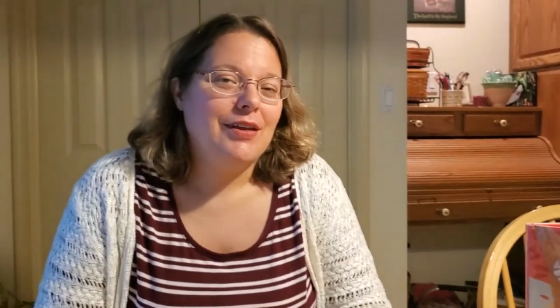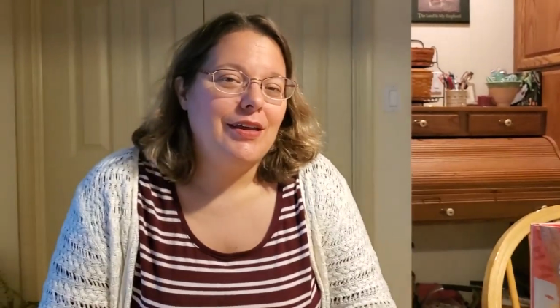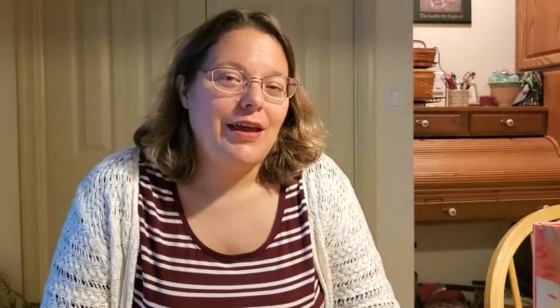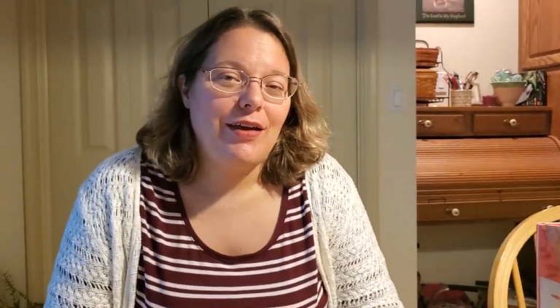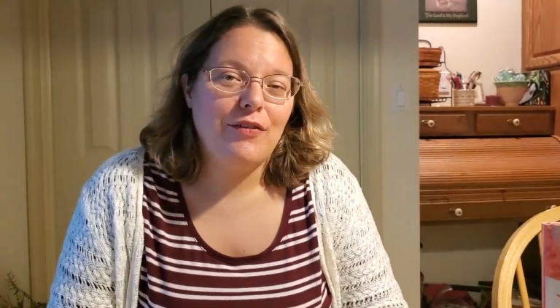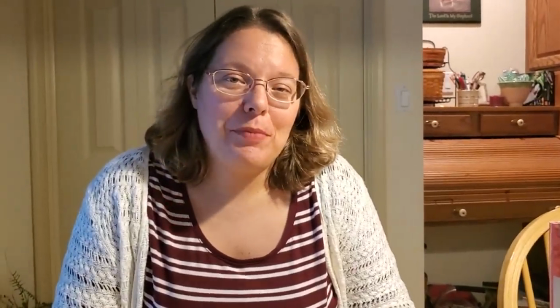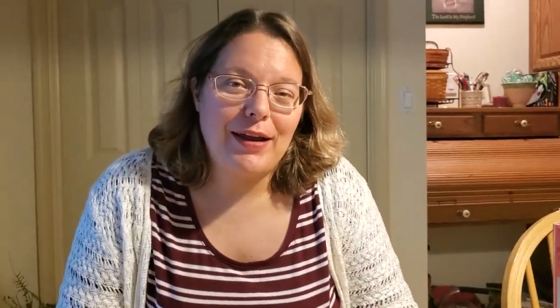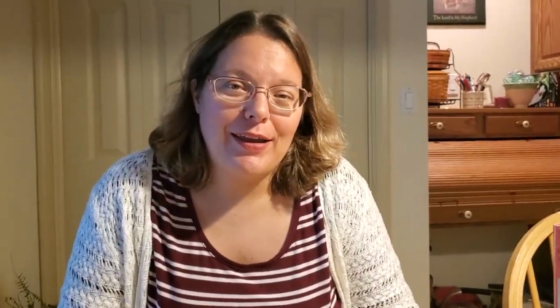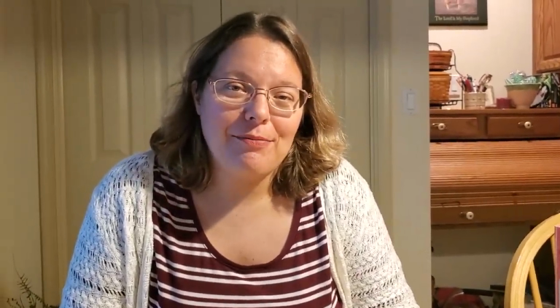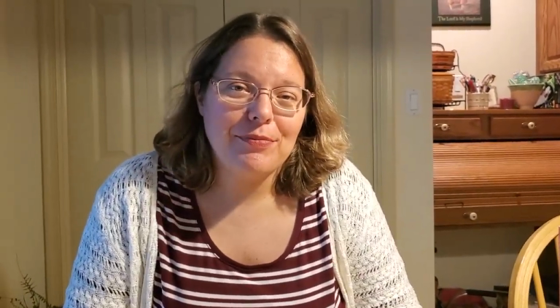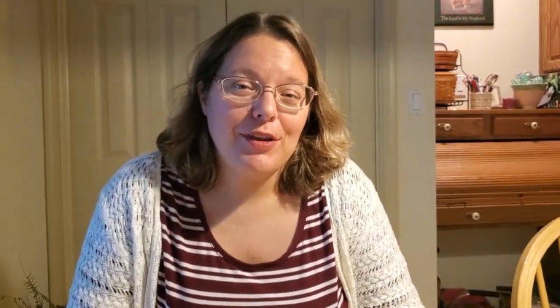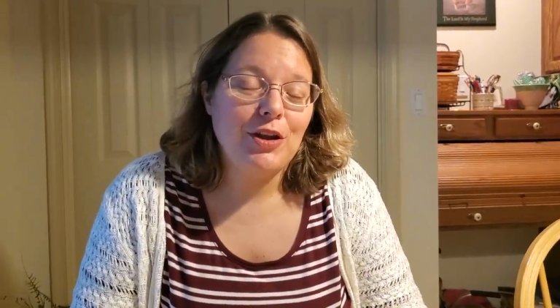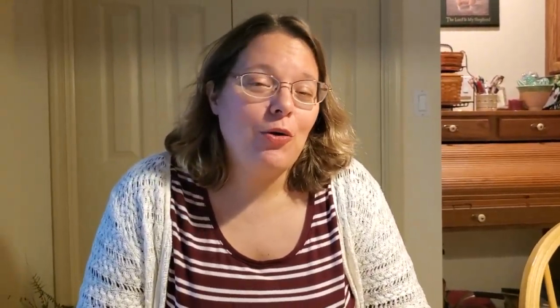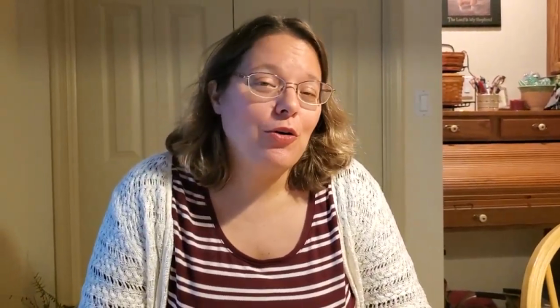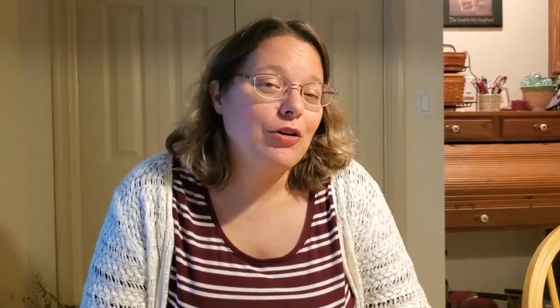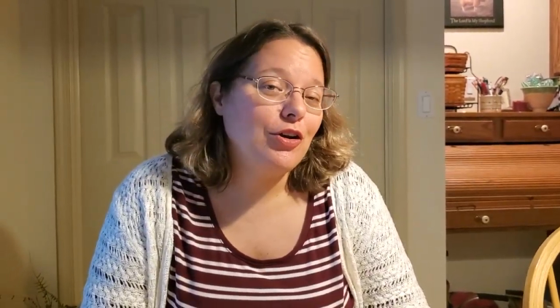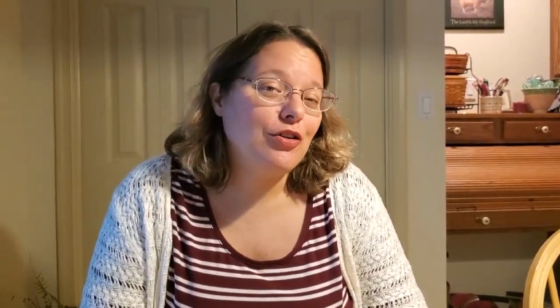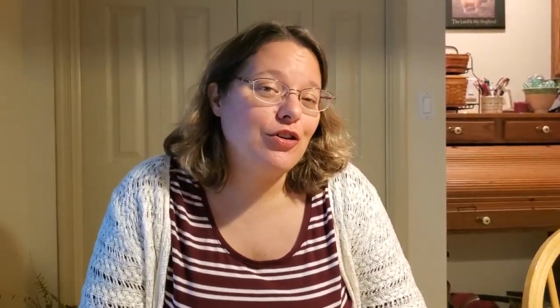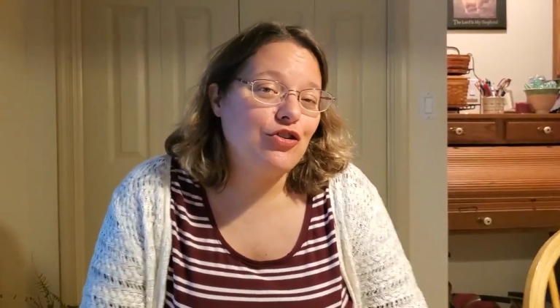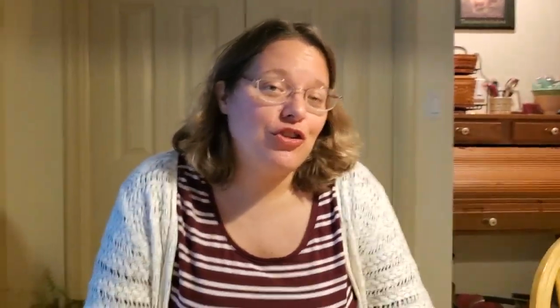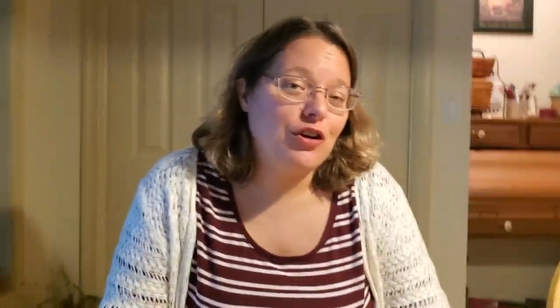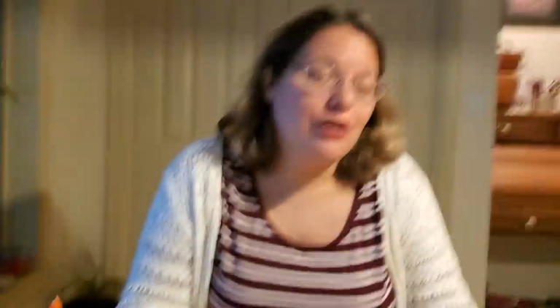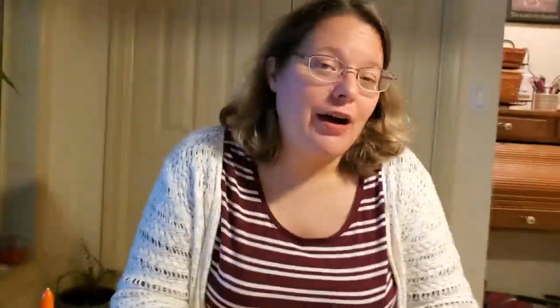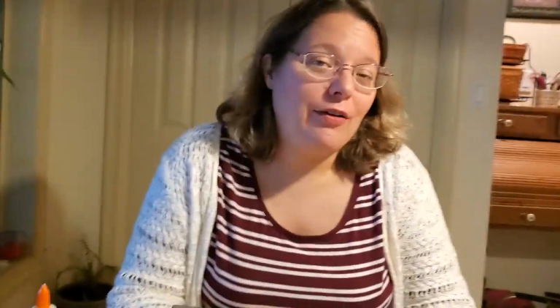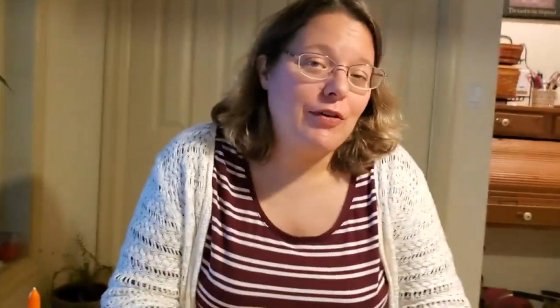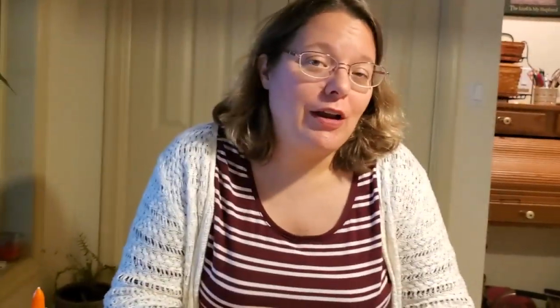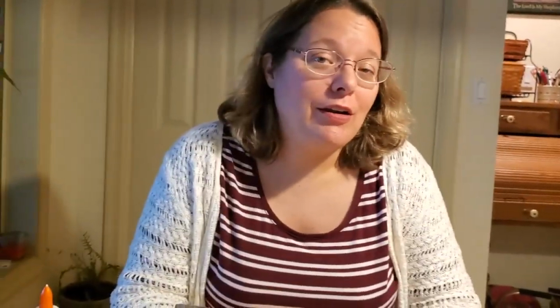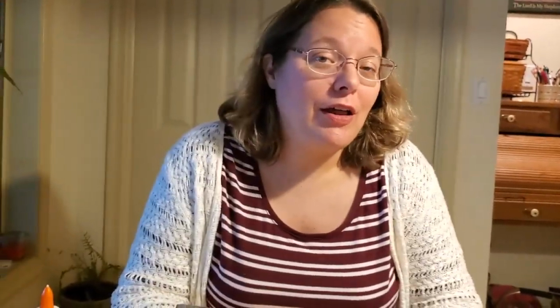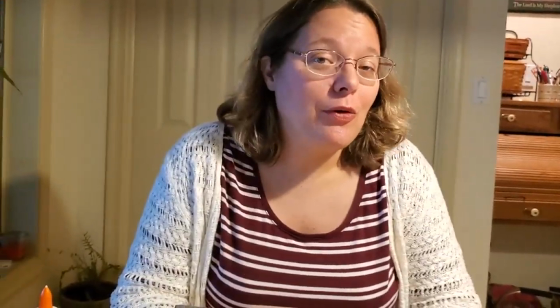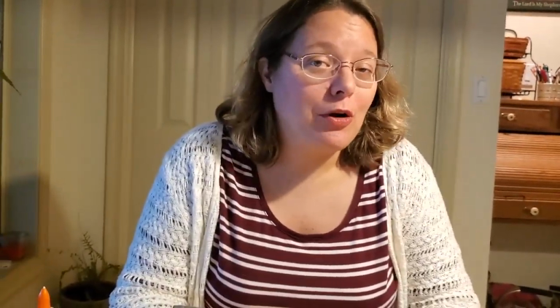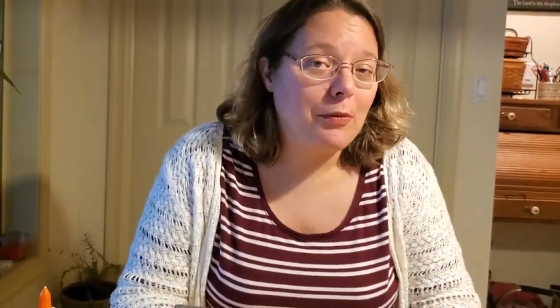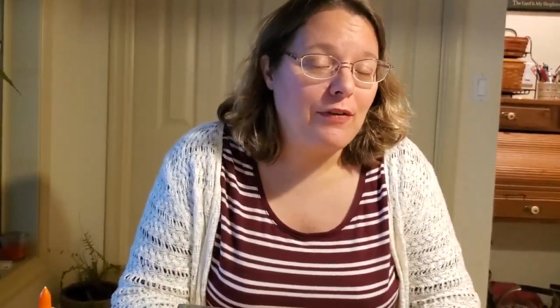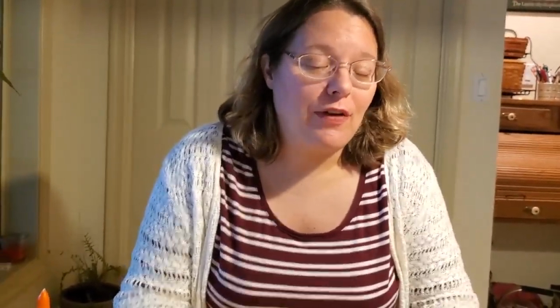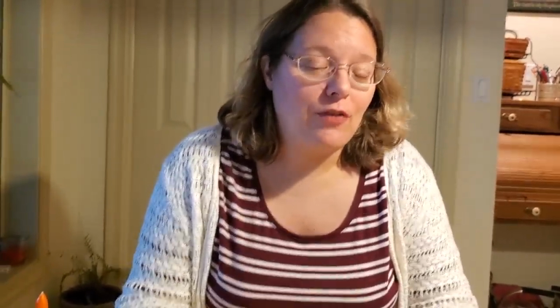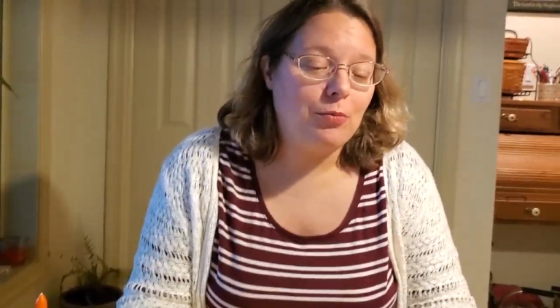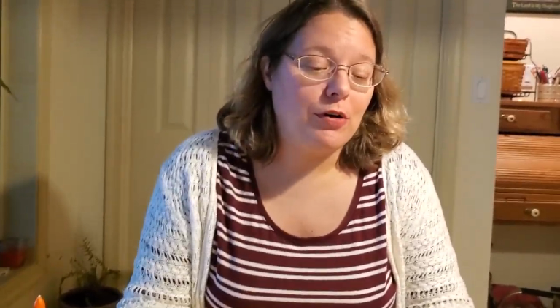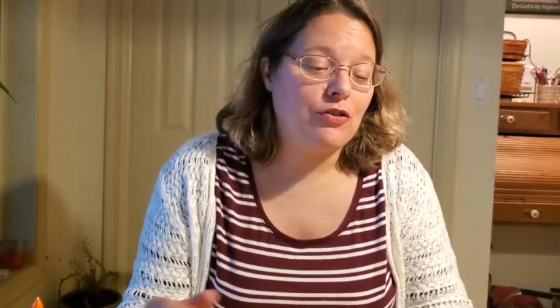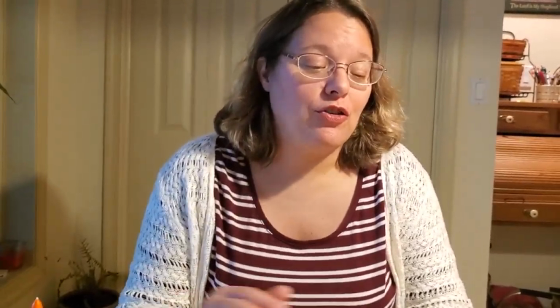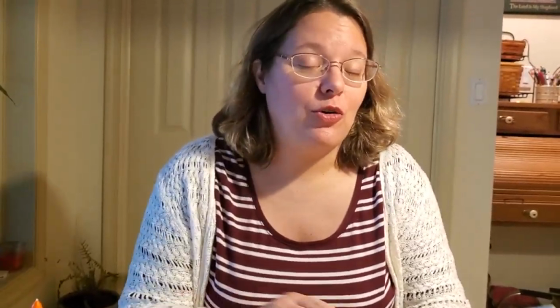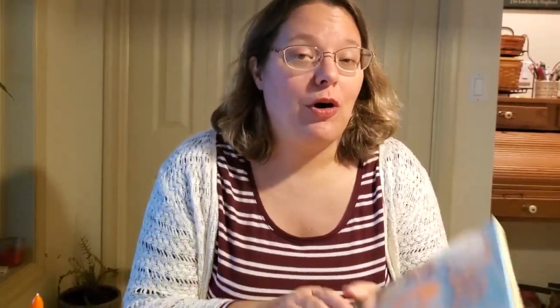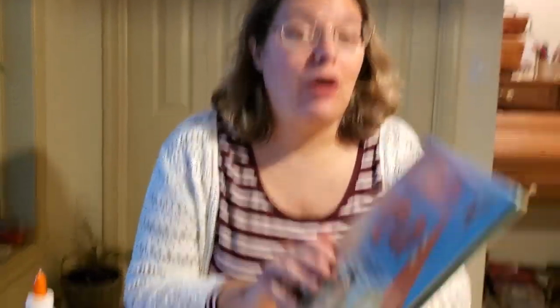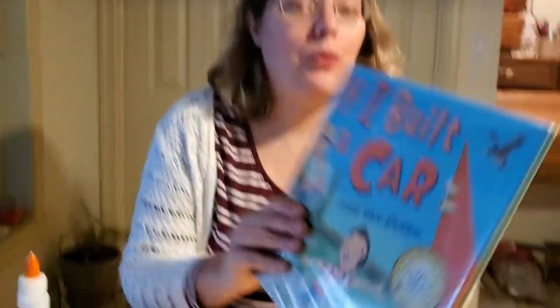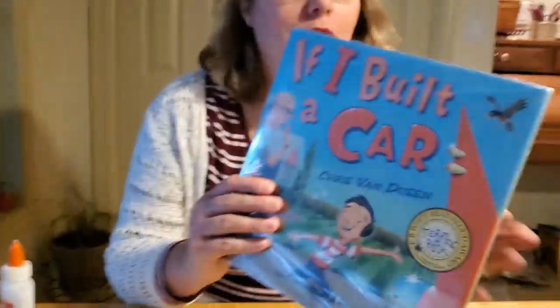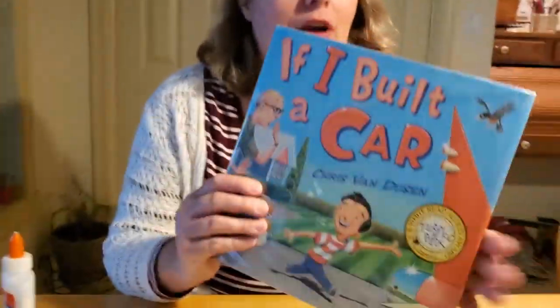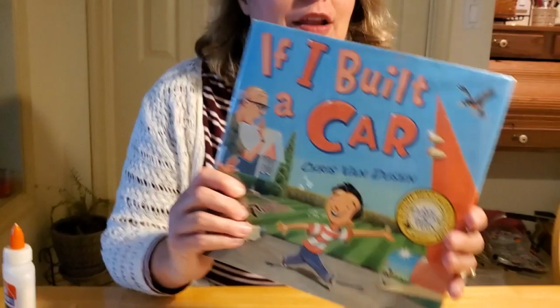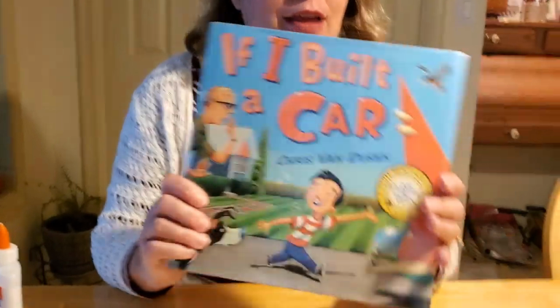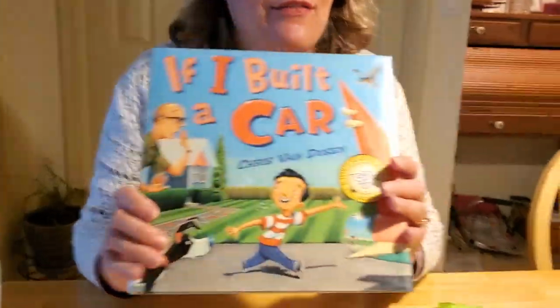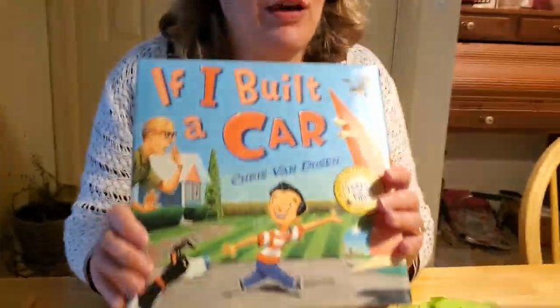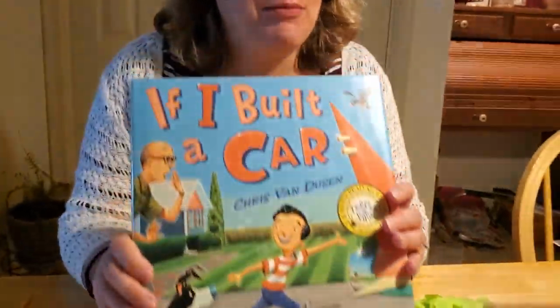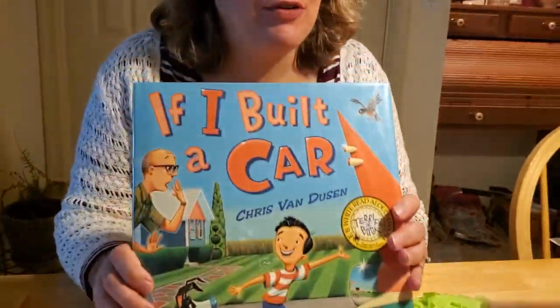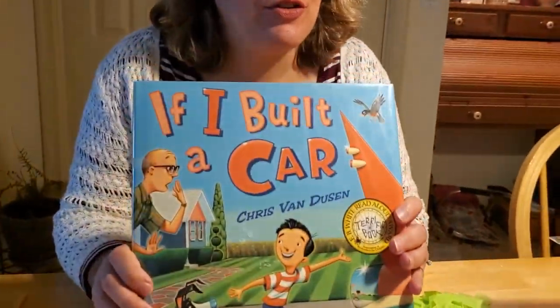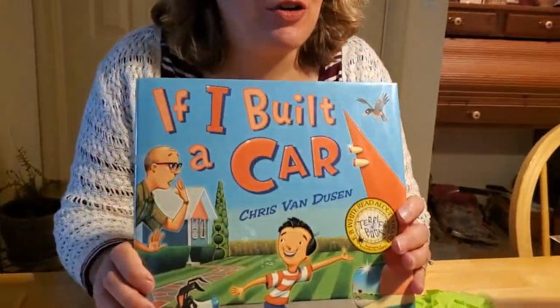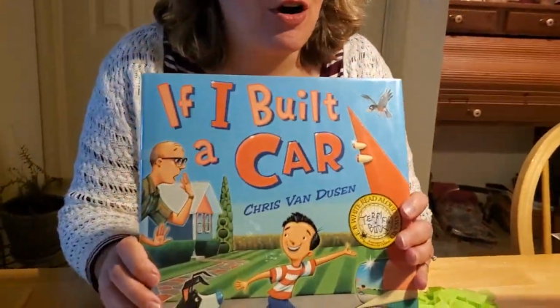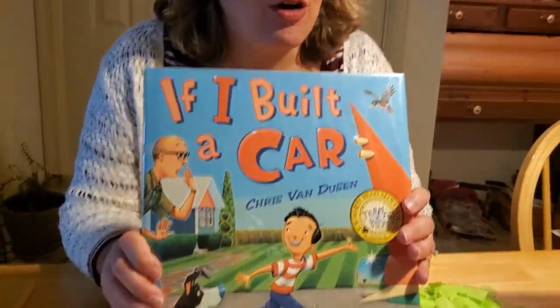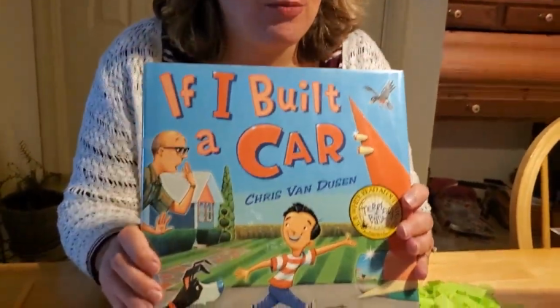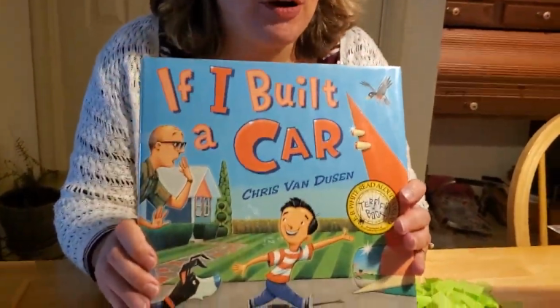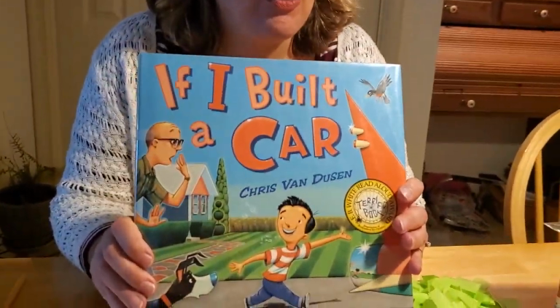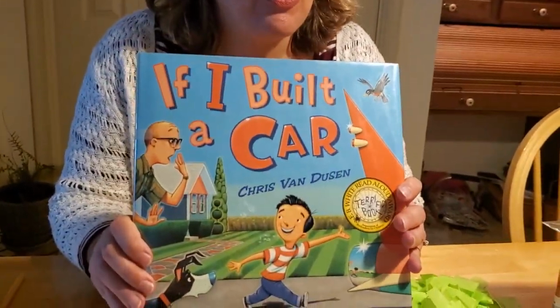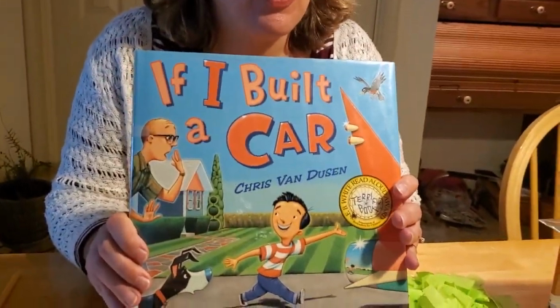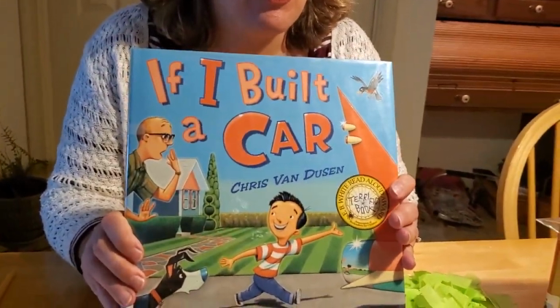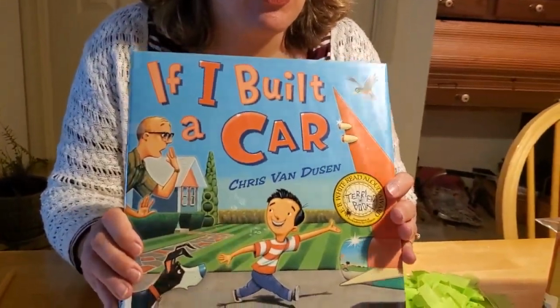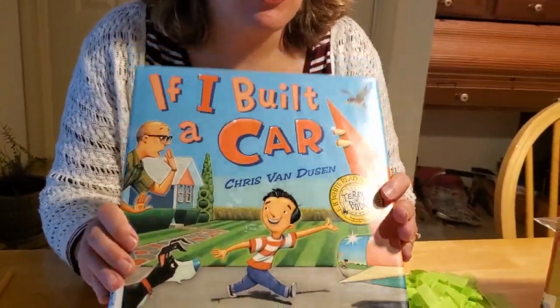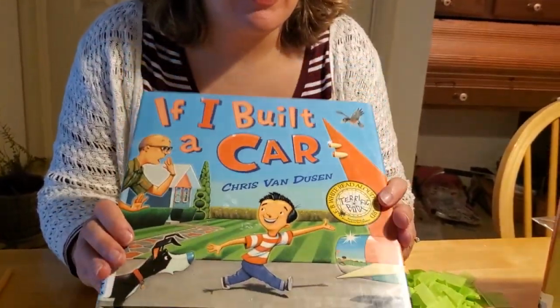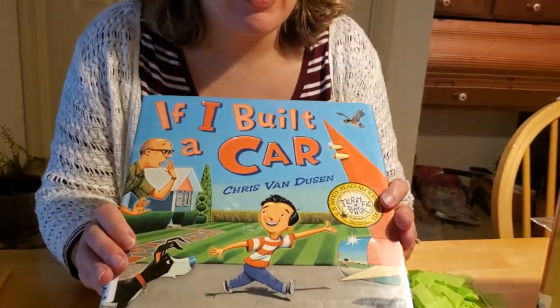Hey everybody! You know, earlier this year I read another one of my favorite books to you all. We read If I Built a Car by Chris Van Dusen.